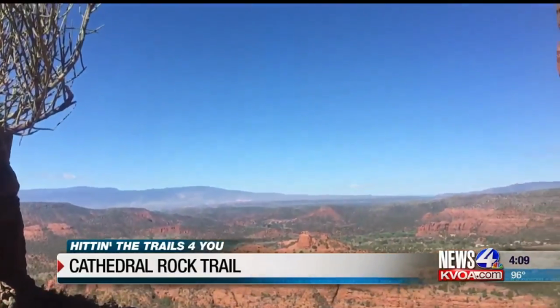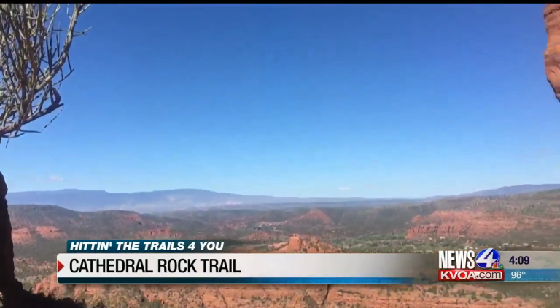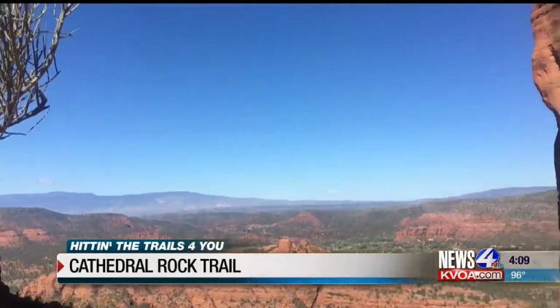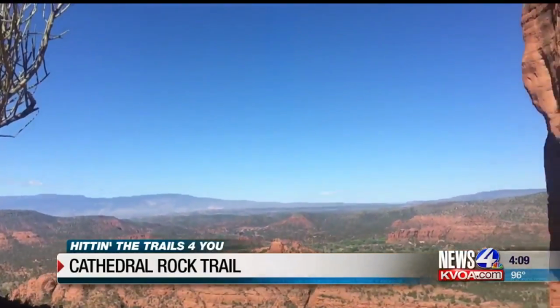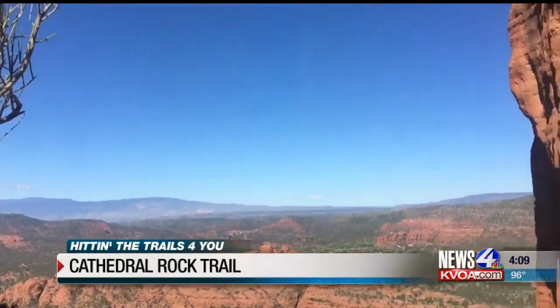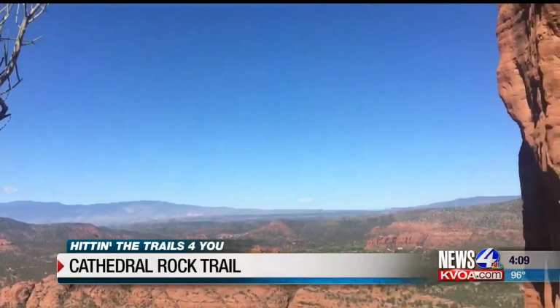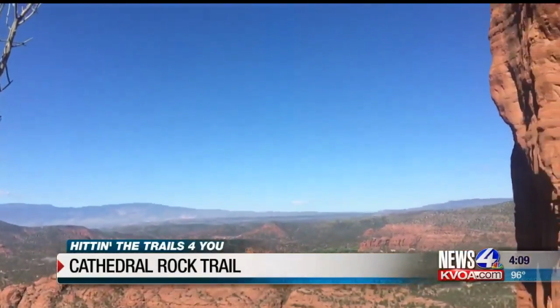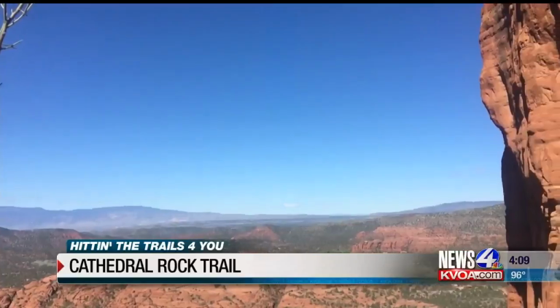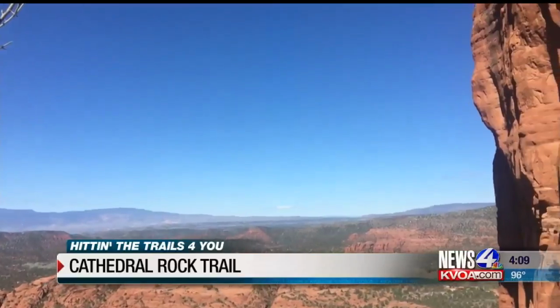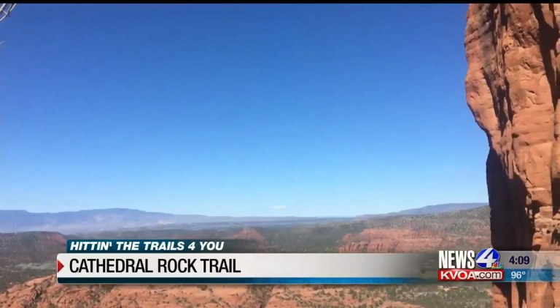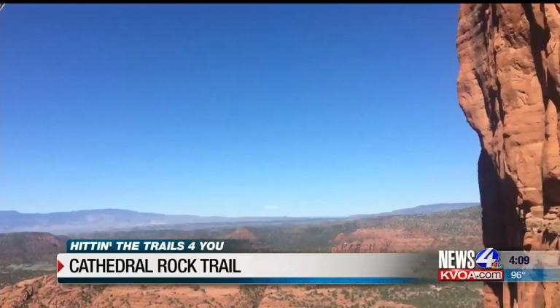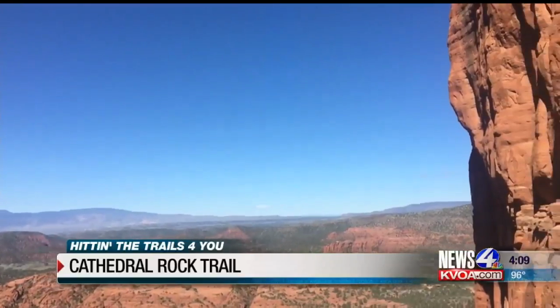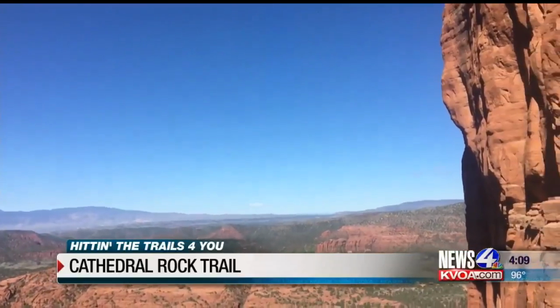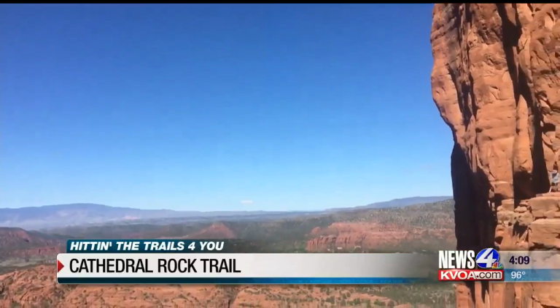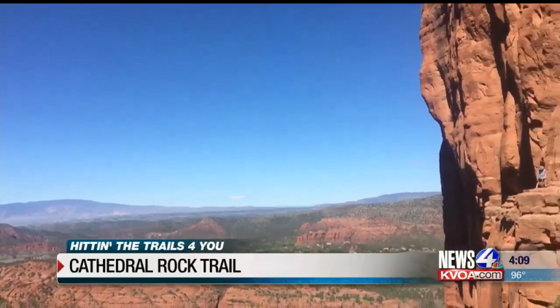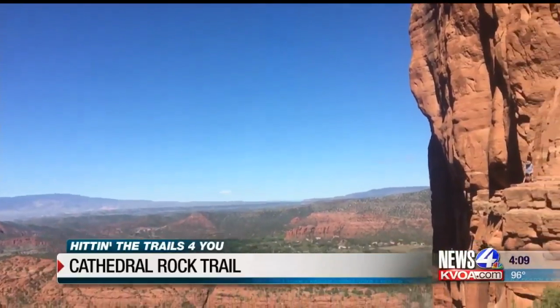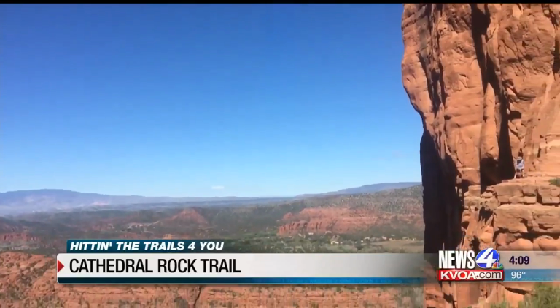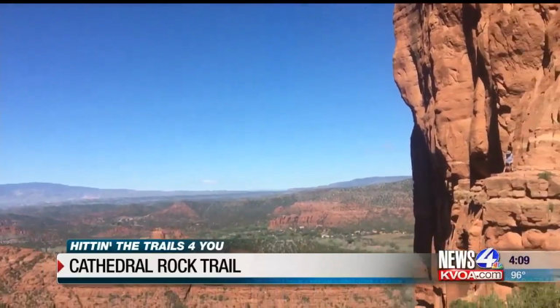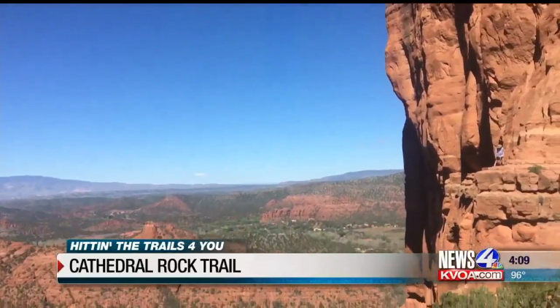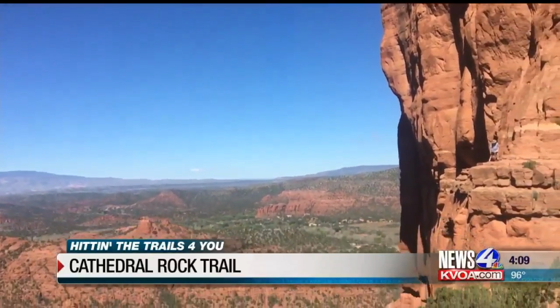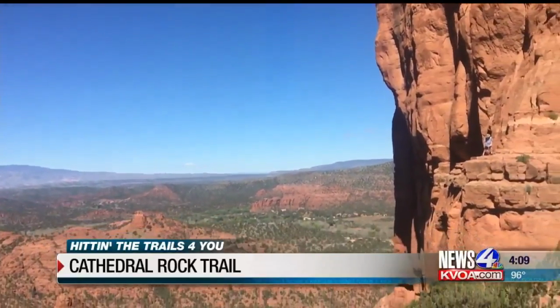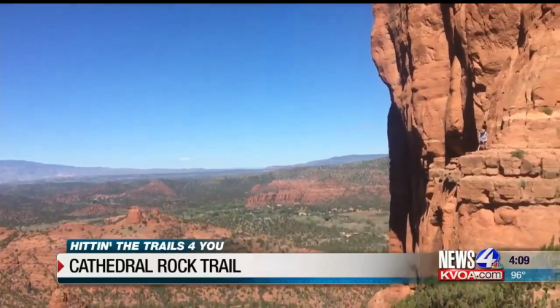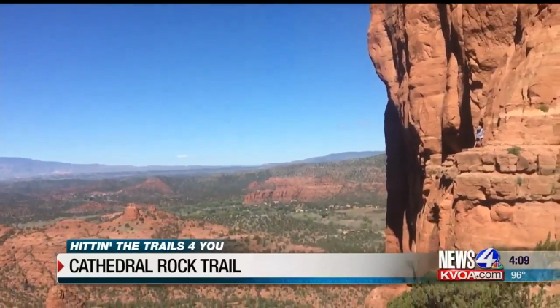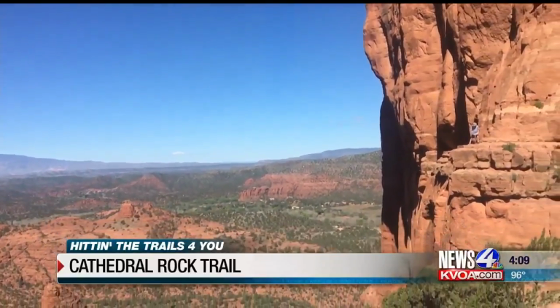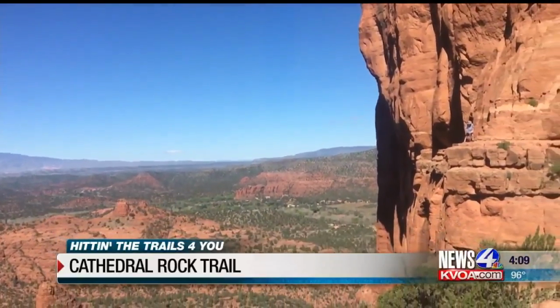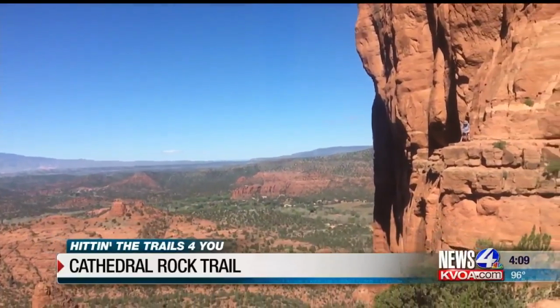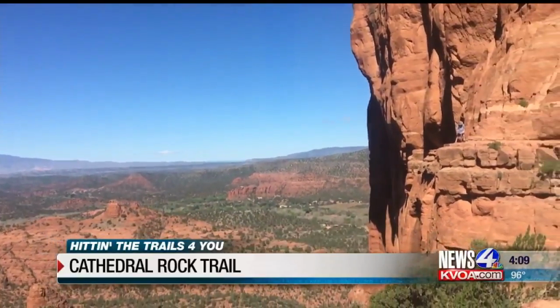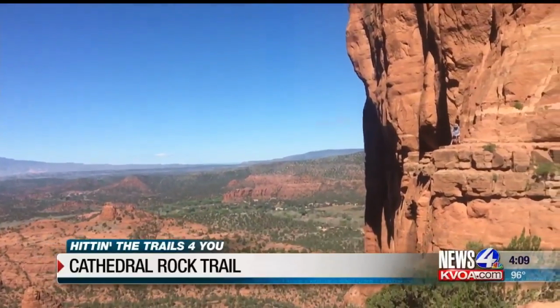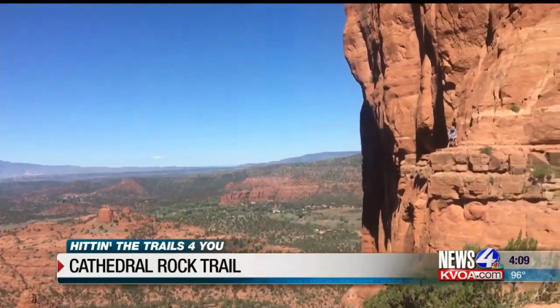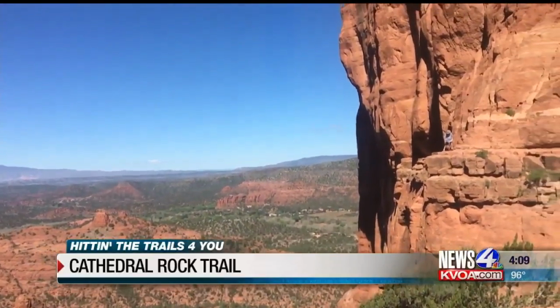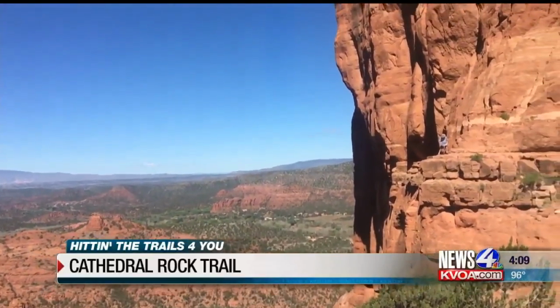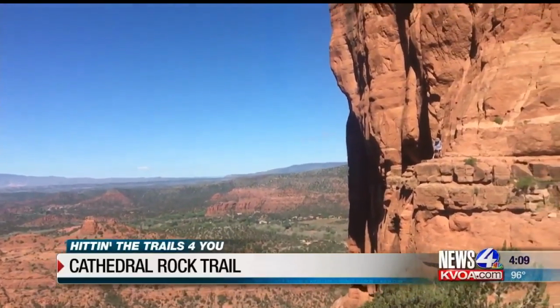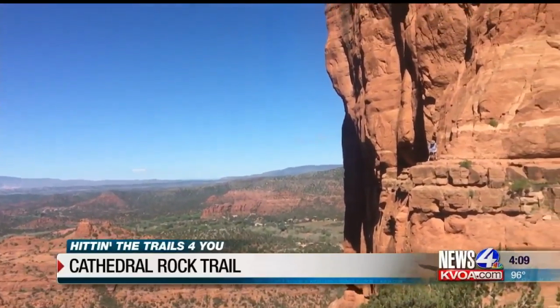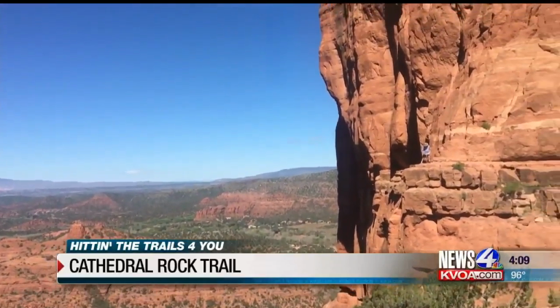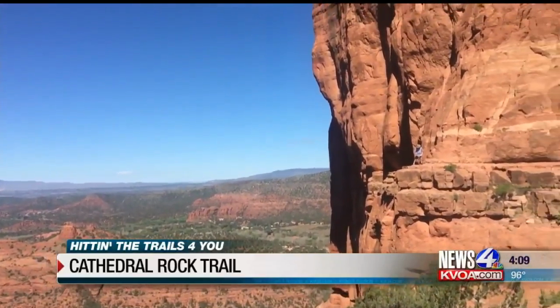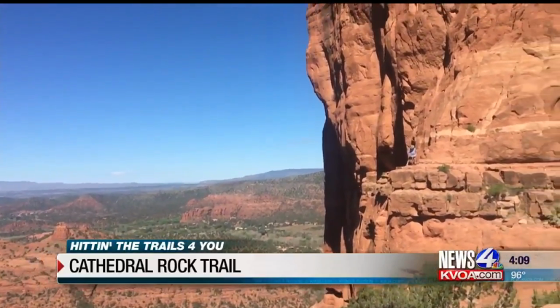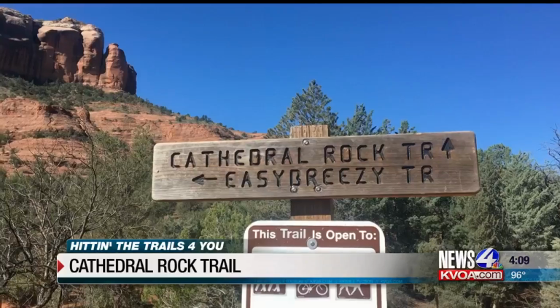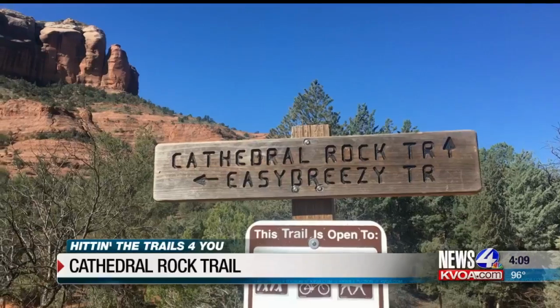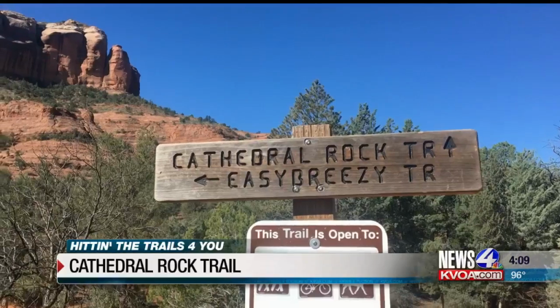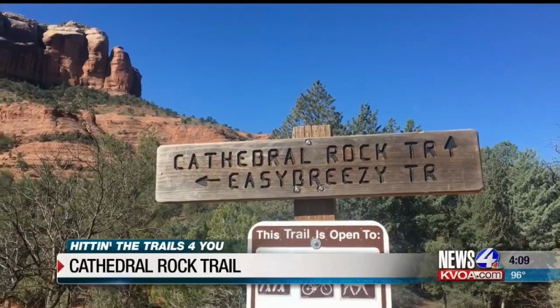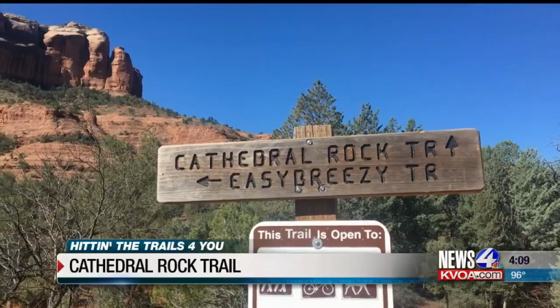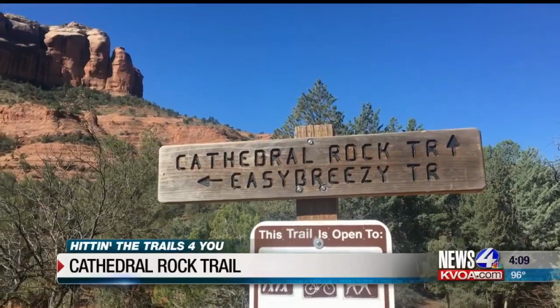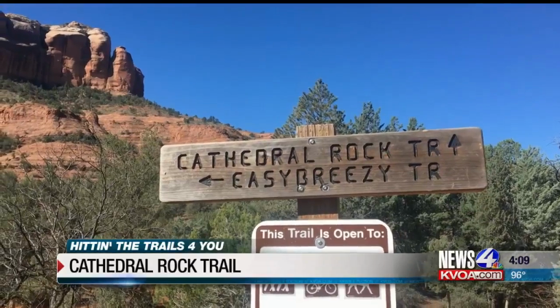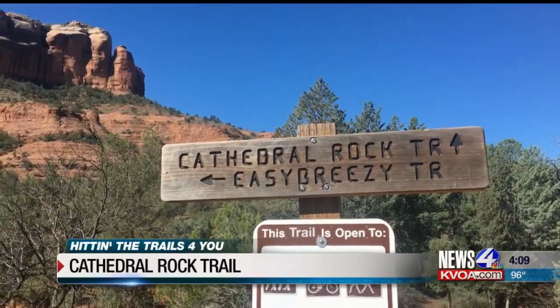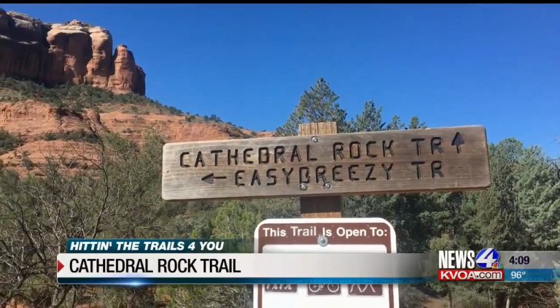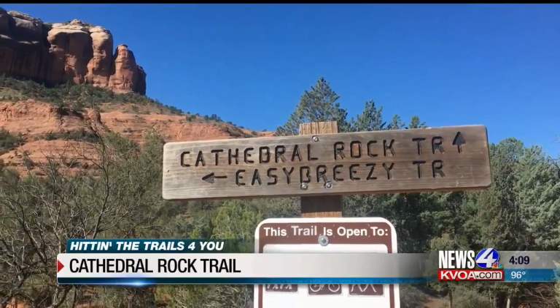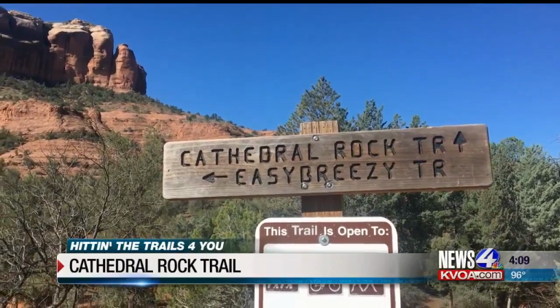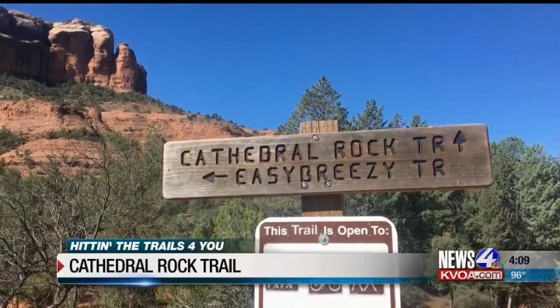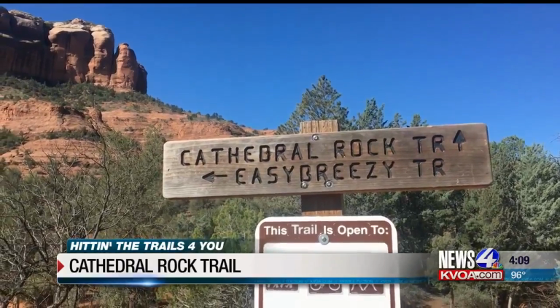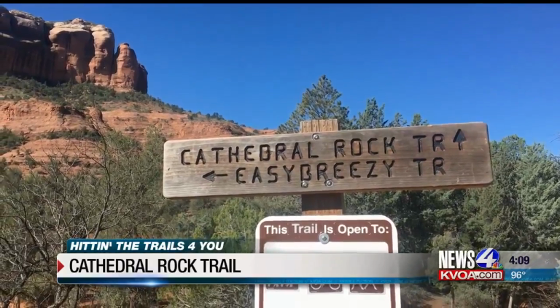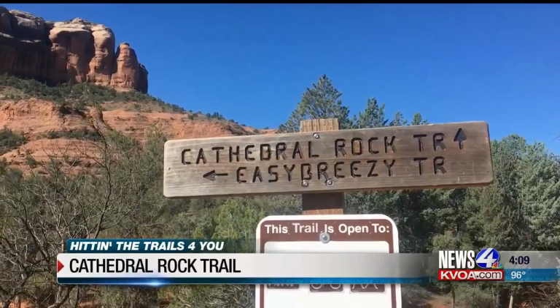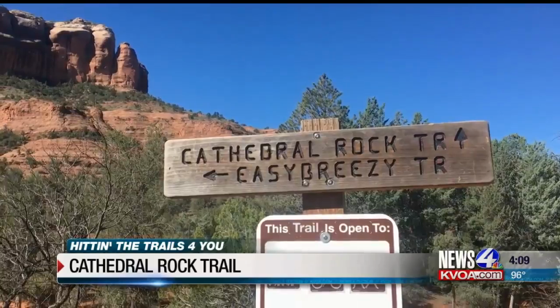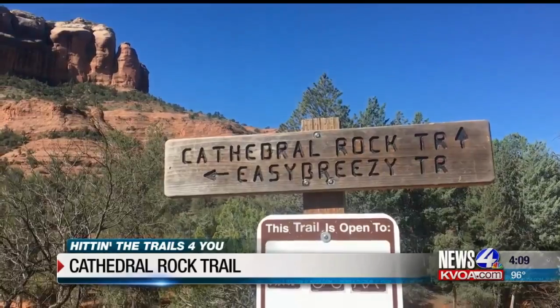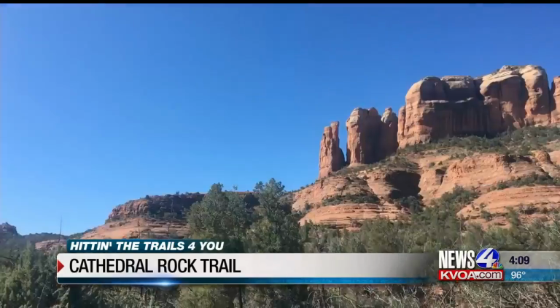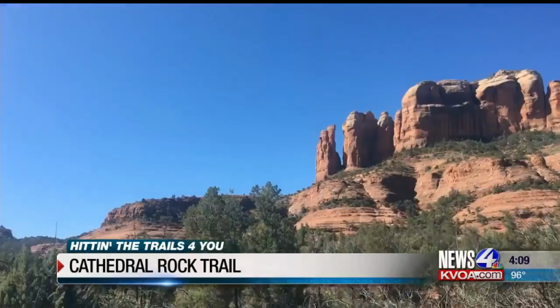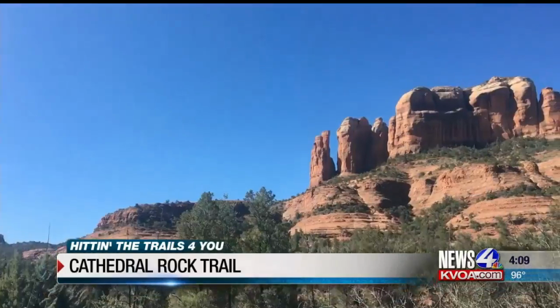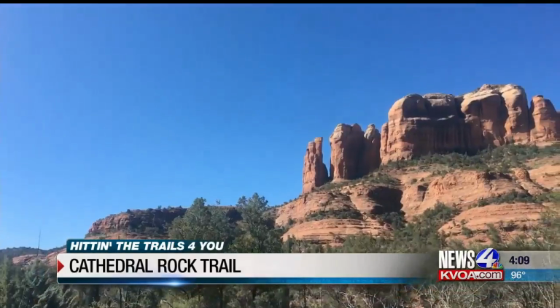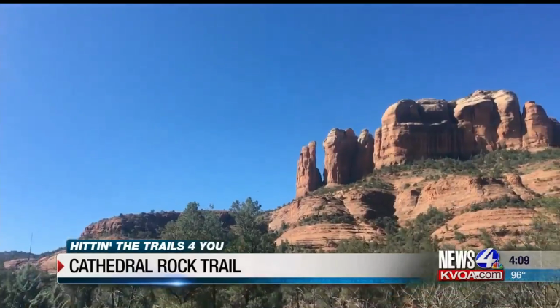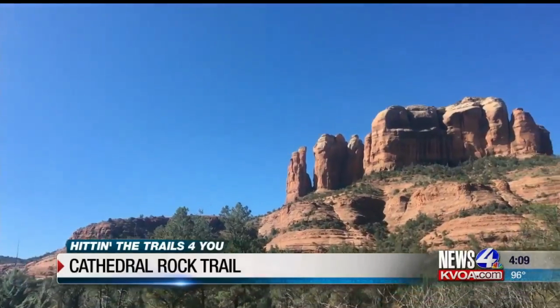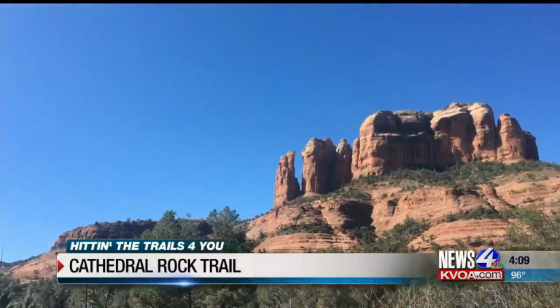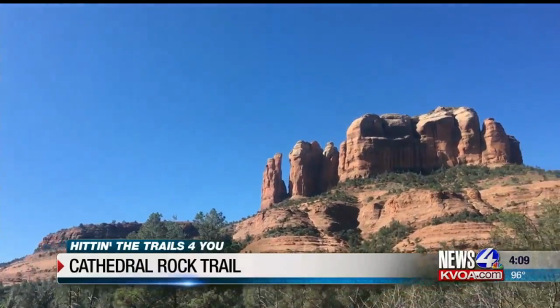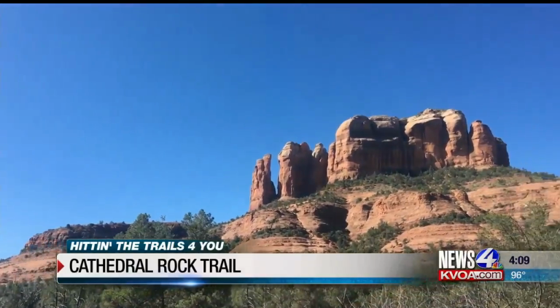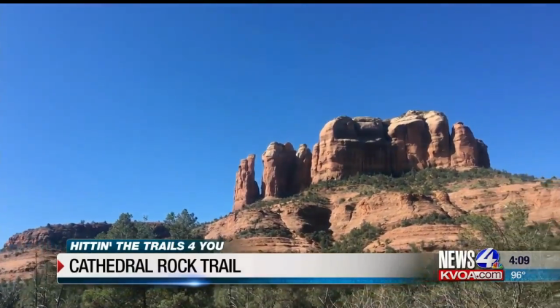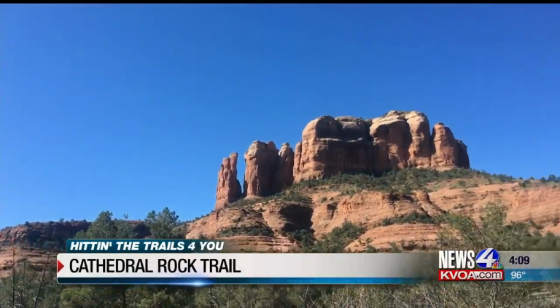And after a steady climb and a few switchbacks, you'll finally reach the summit. And if you get to the top, the views are spectacular.